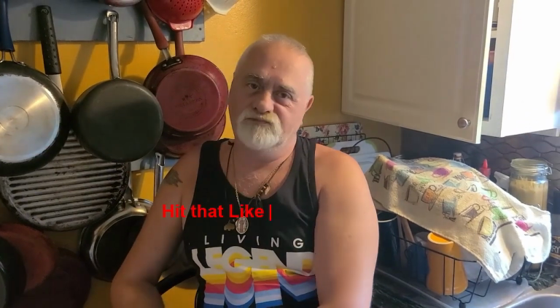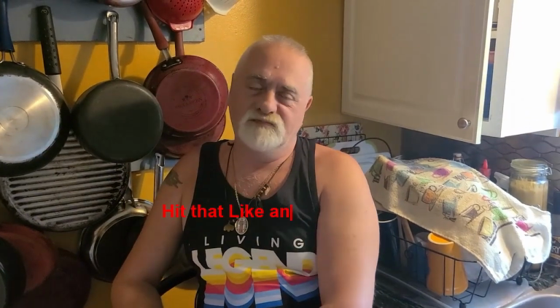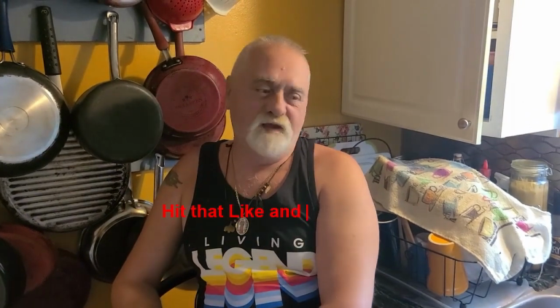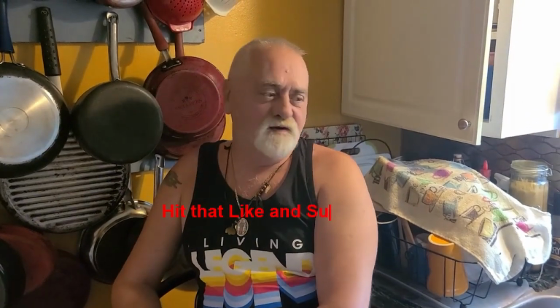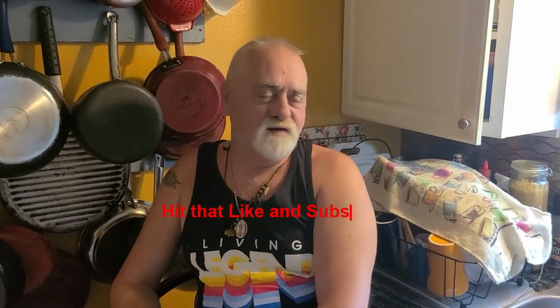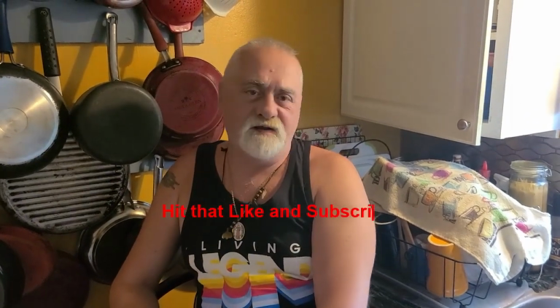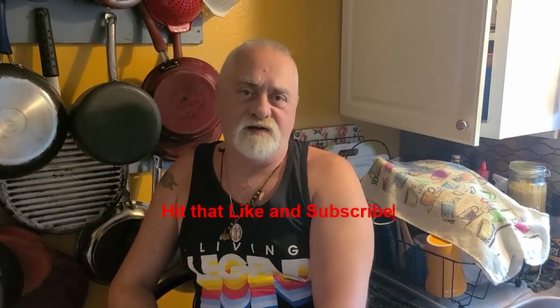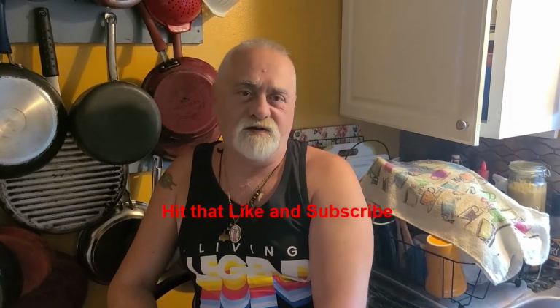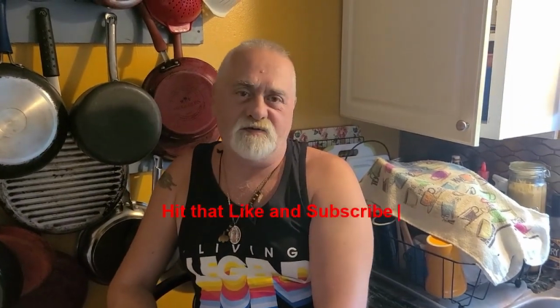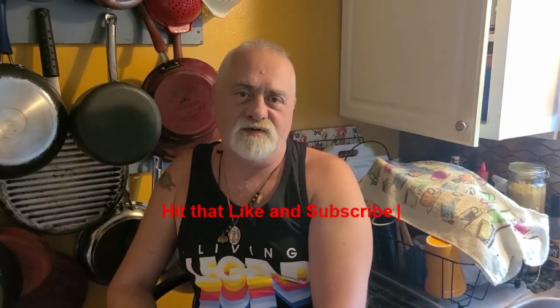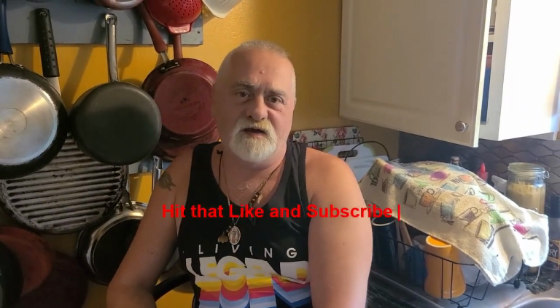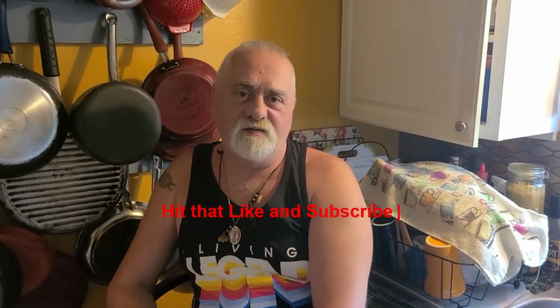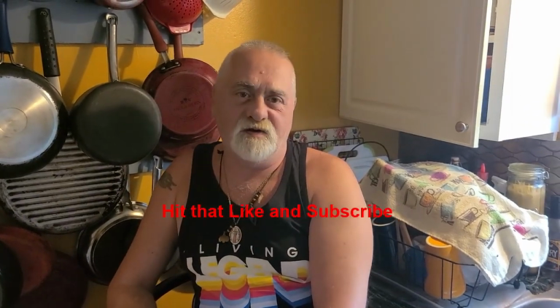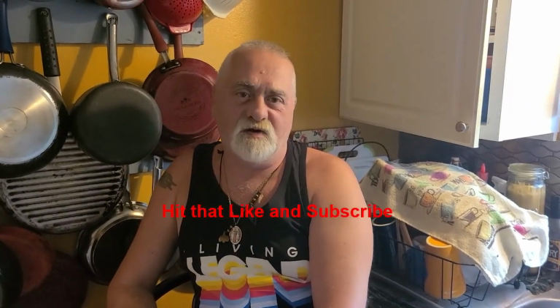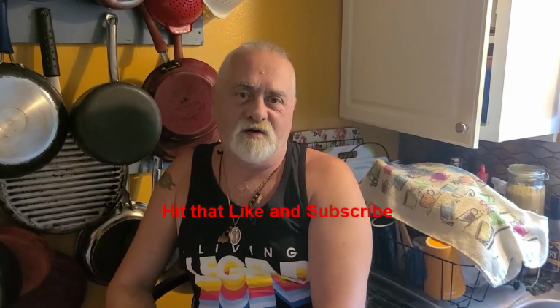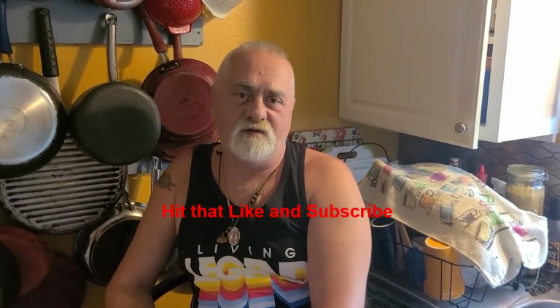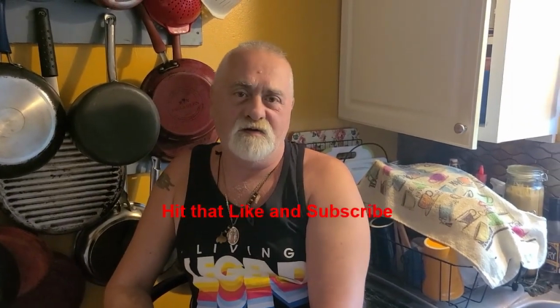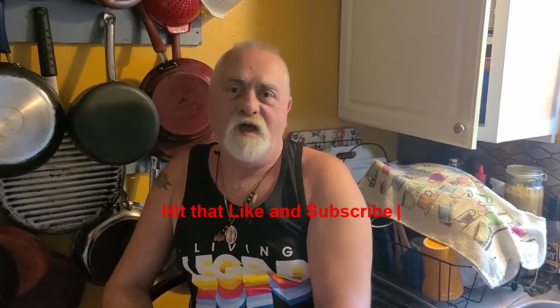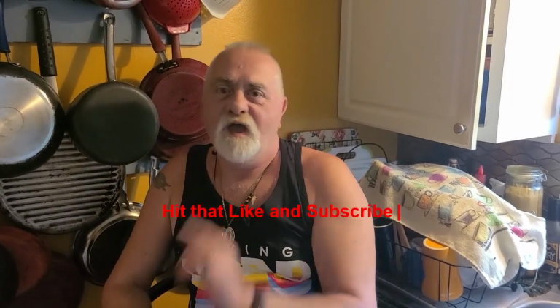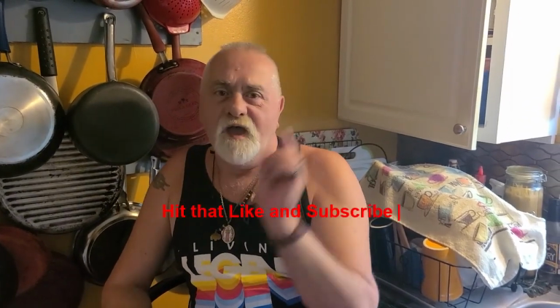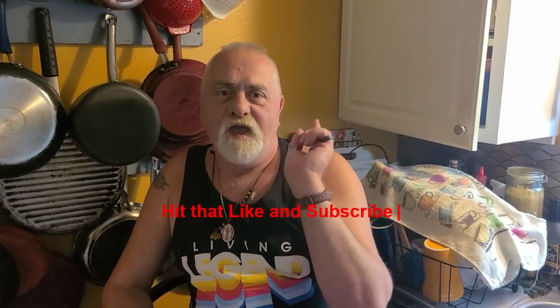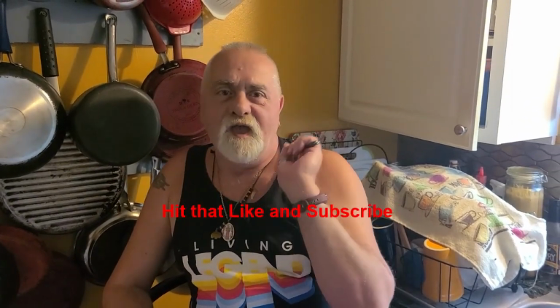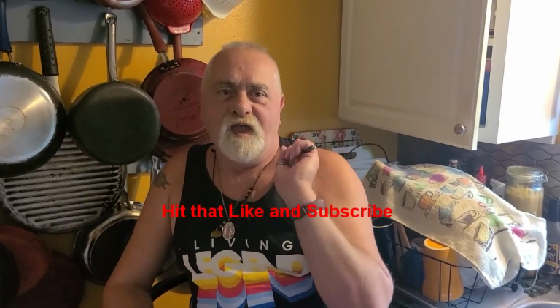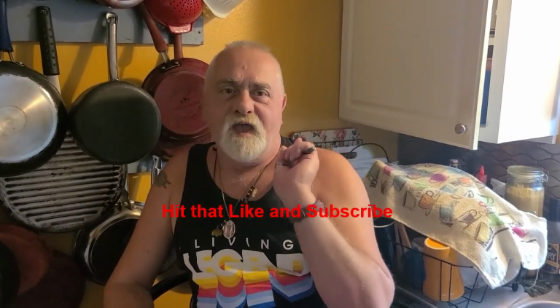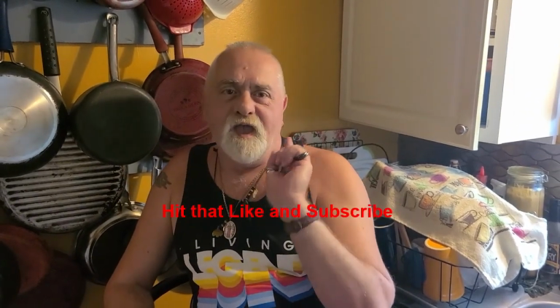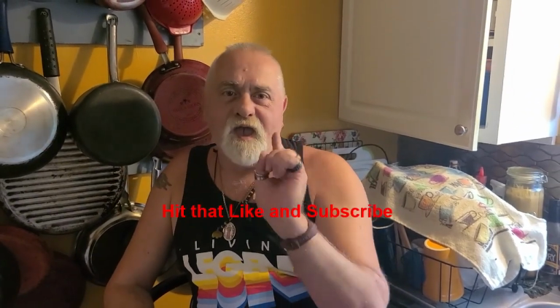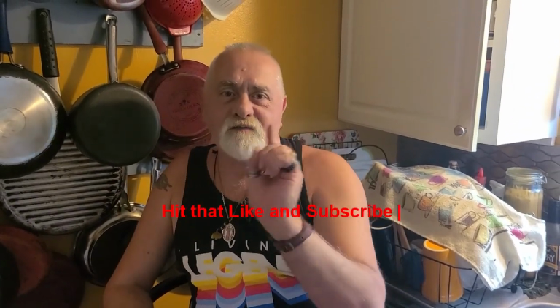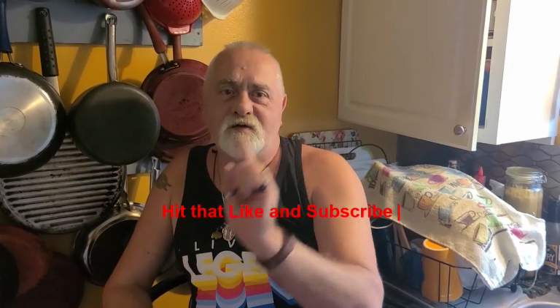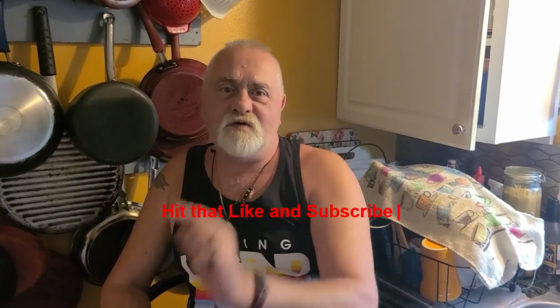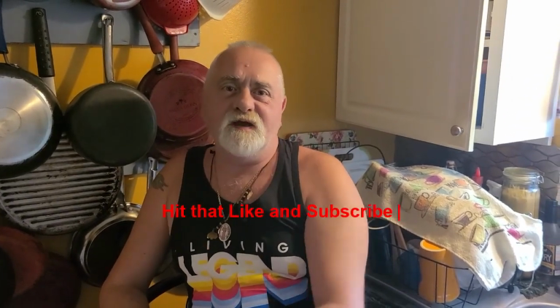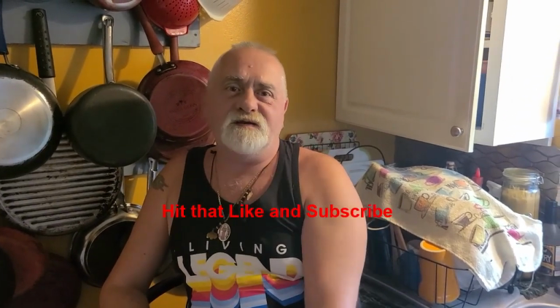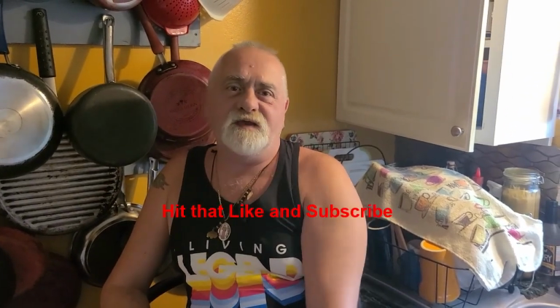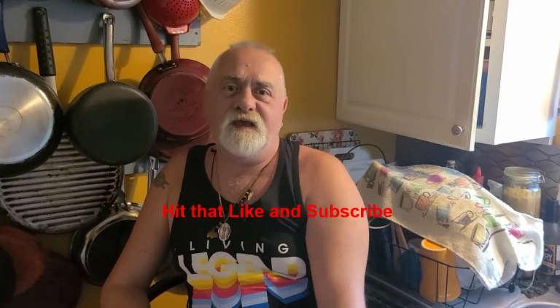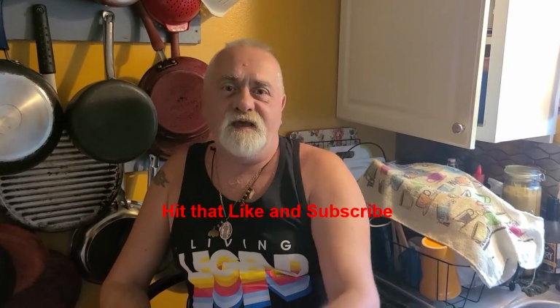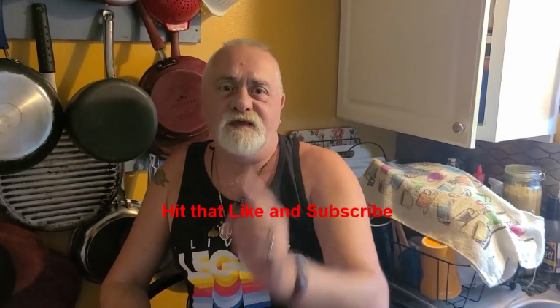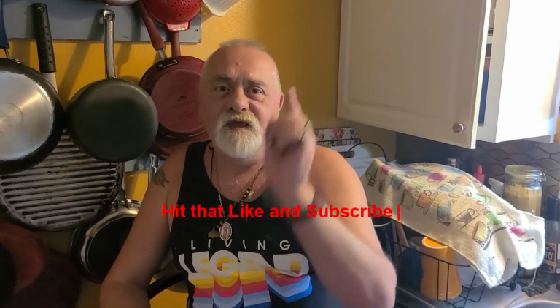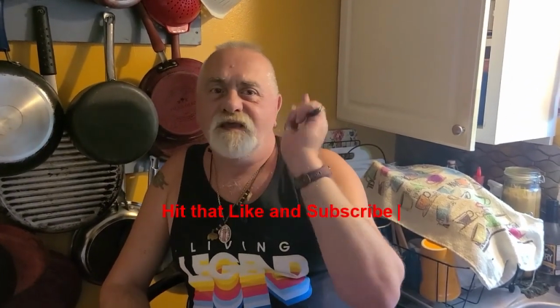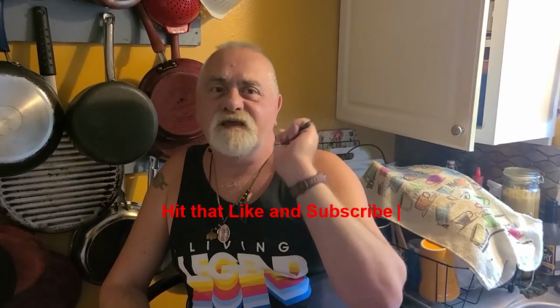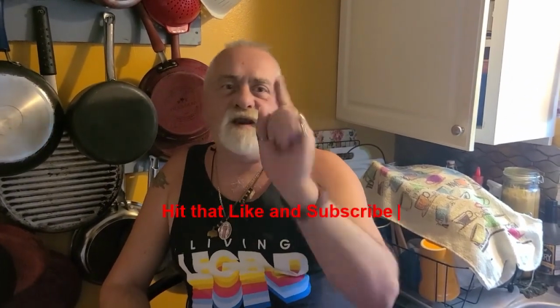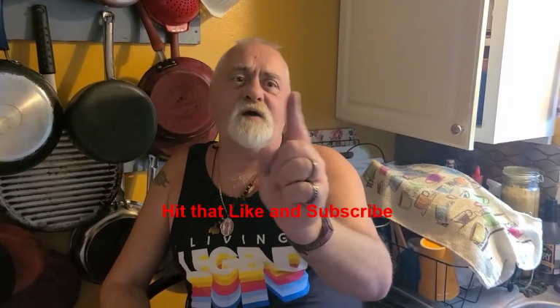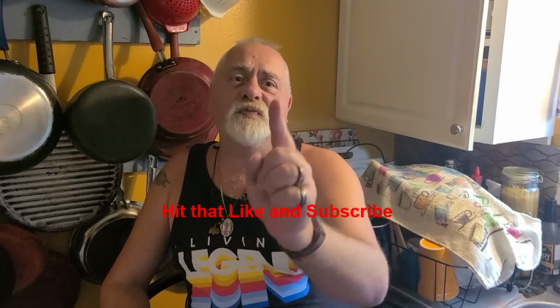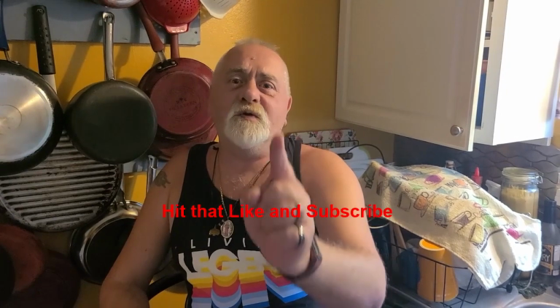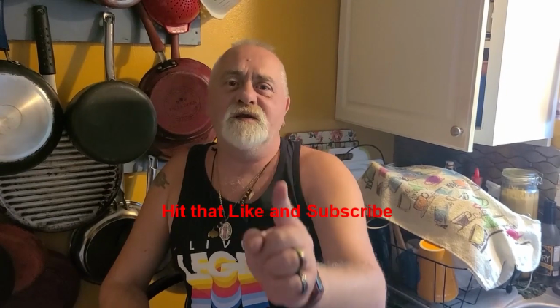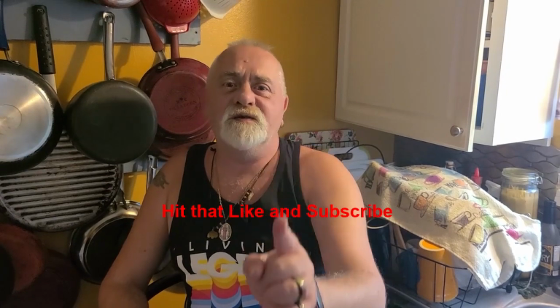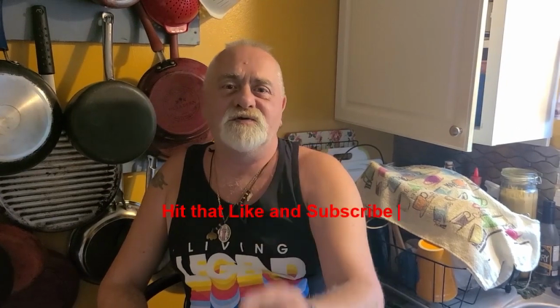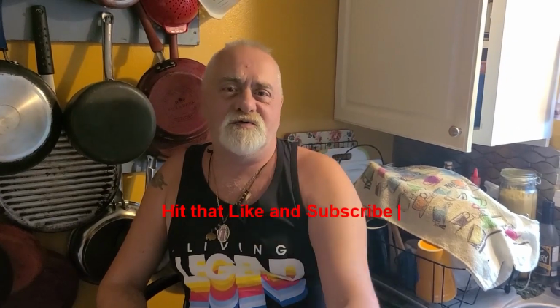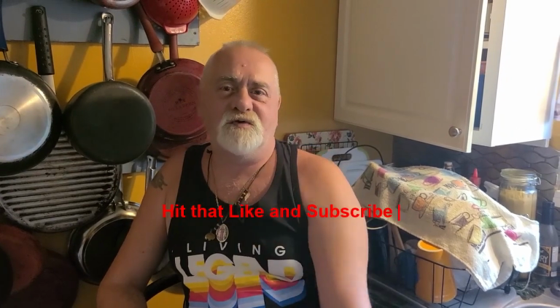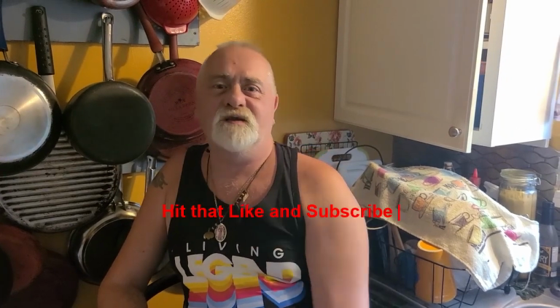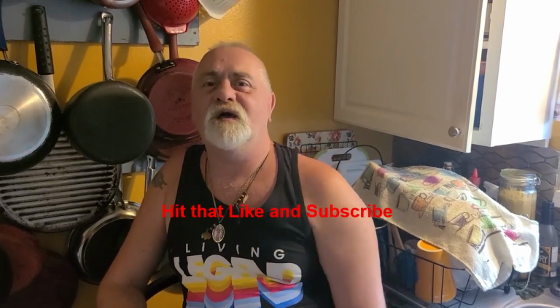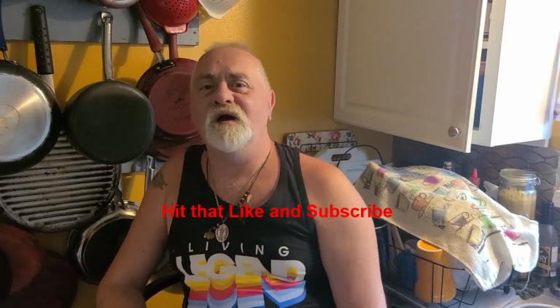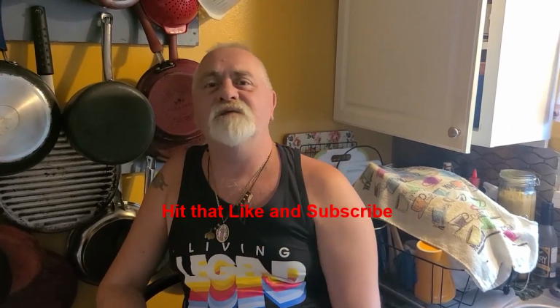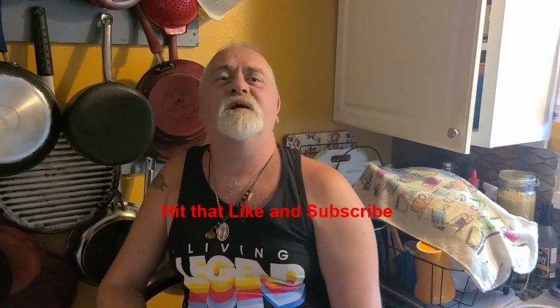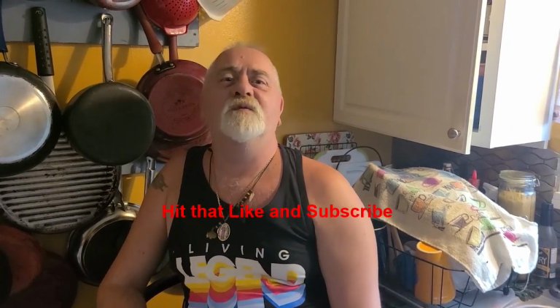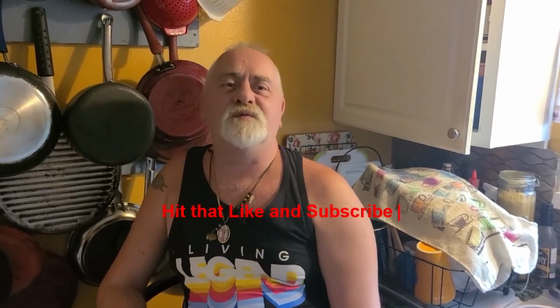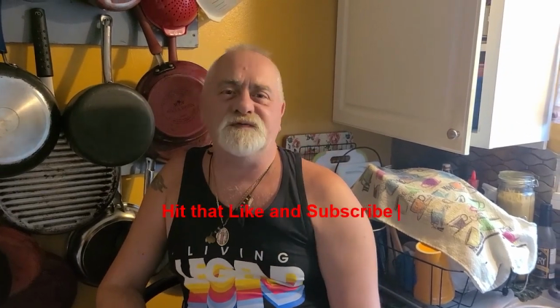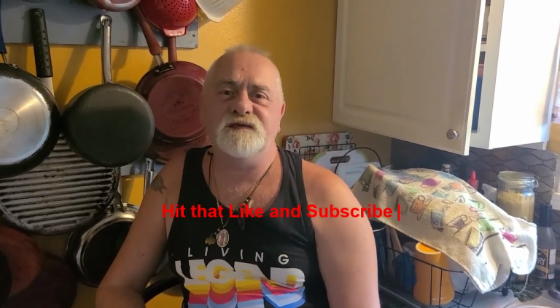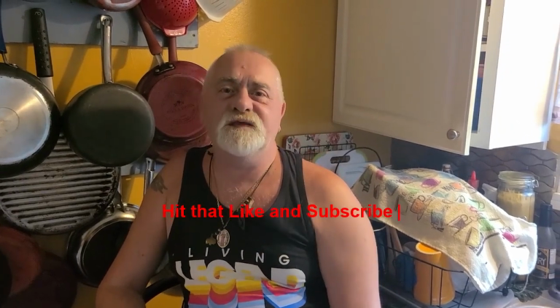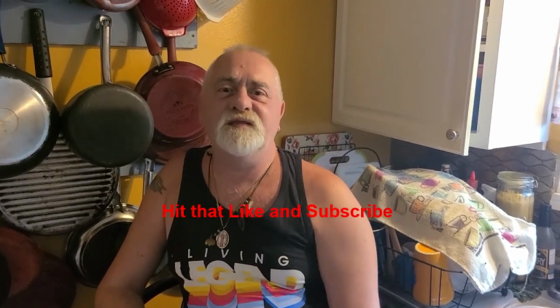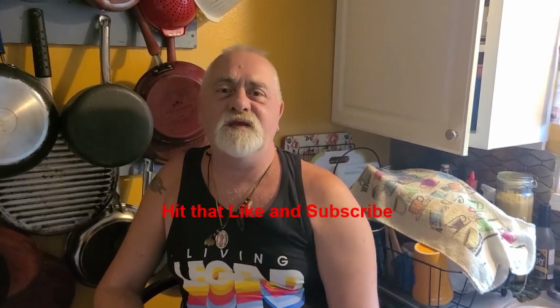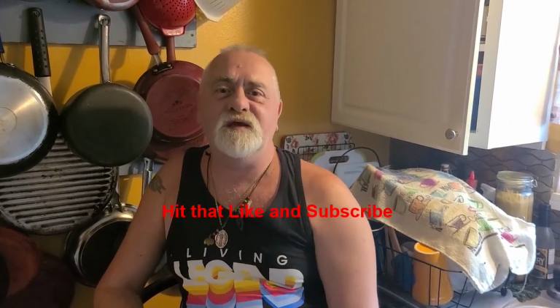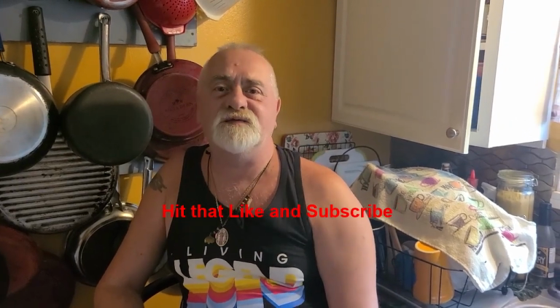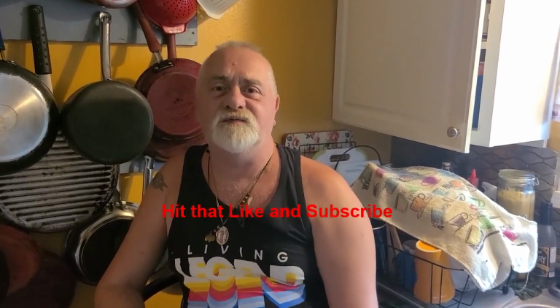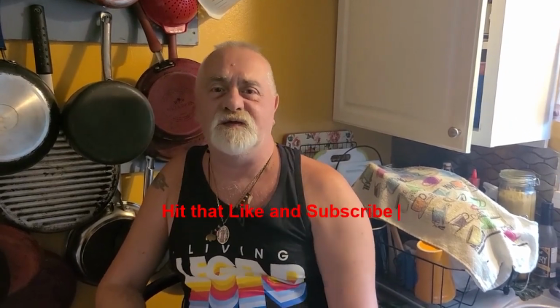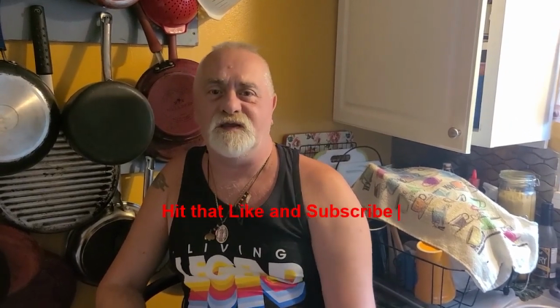Done in no time at all. Have a great day, get out there and enjoy life, and we'll see you in the next video.